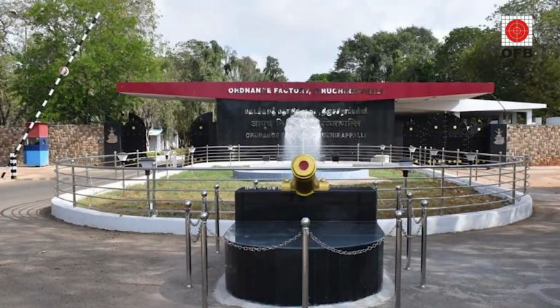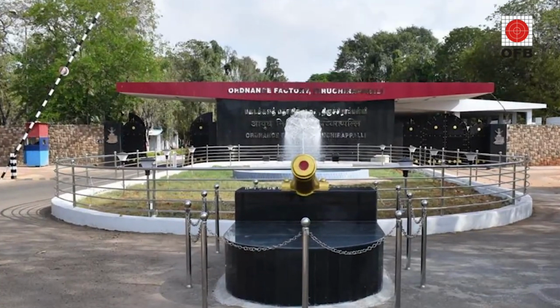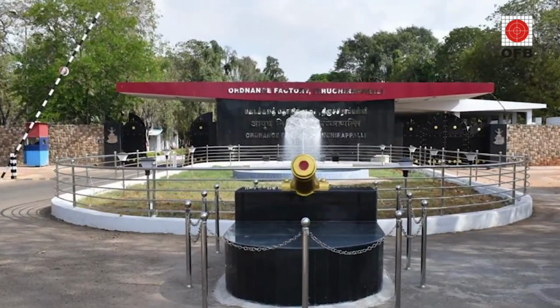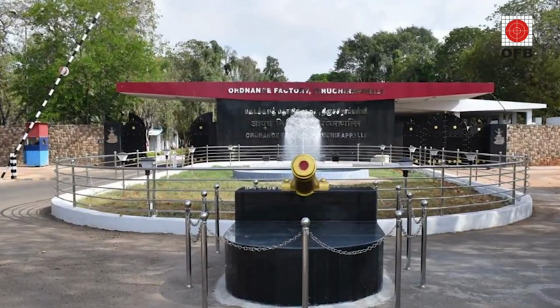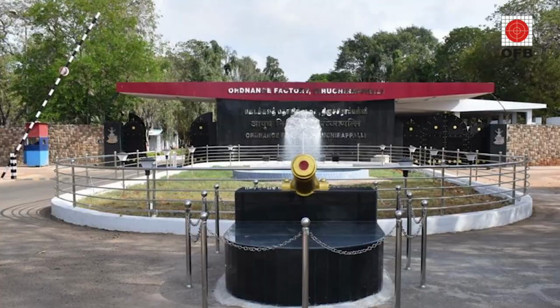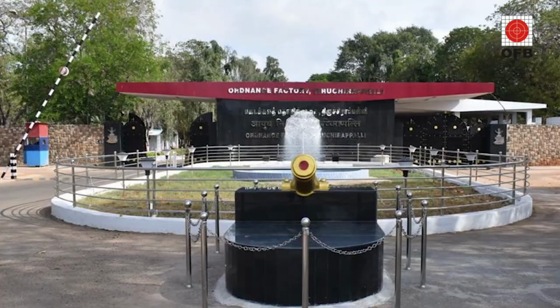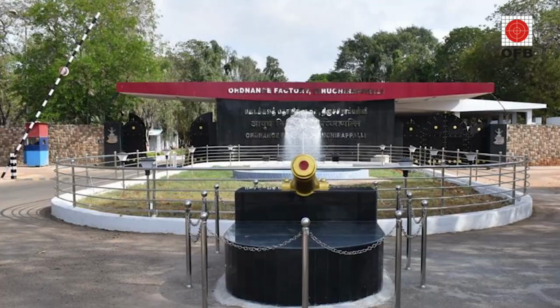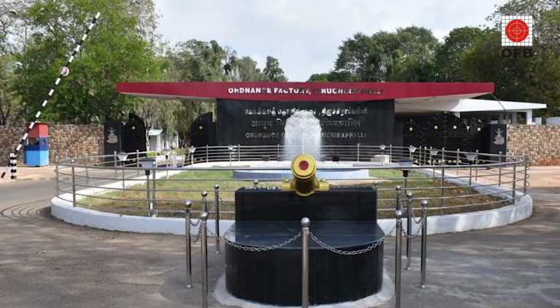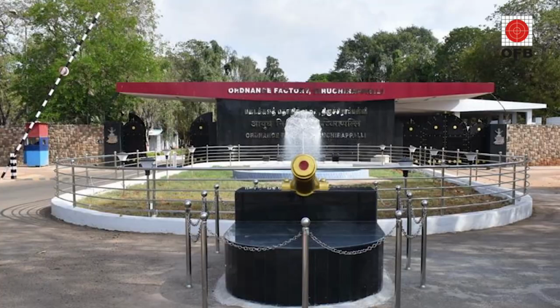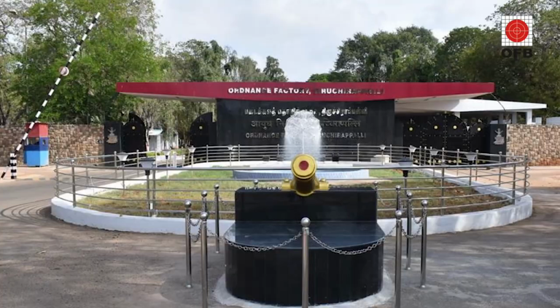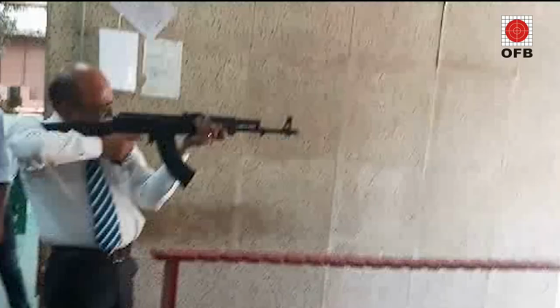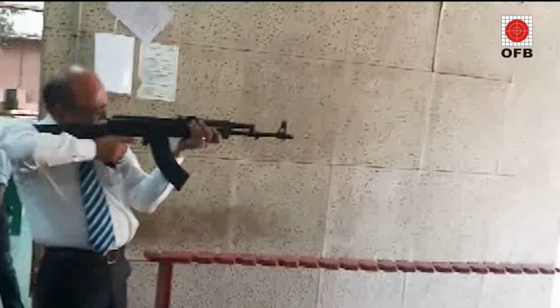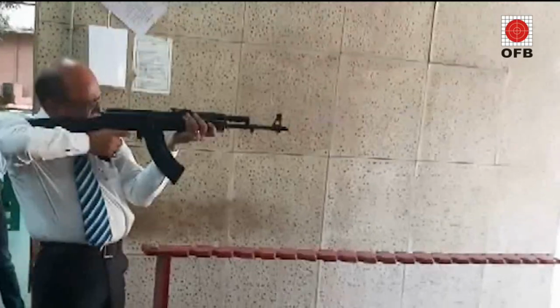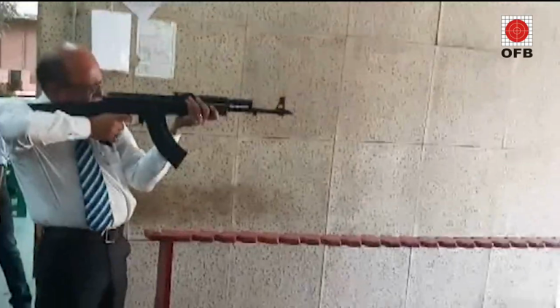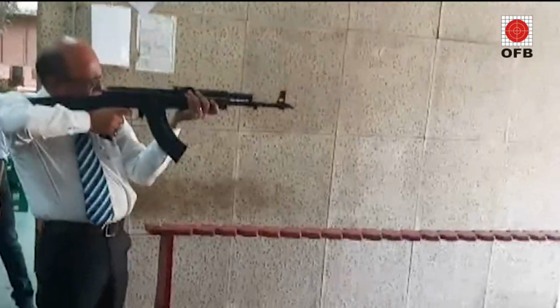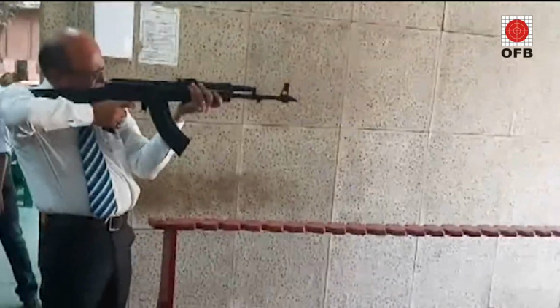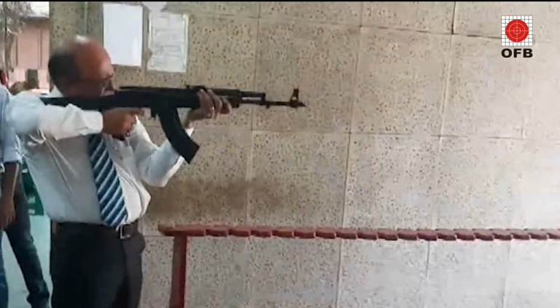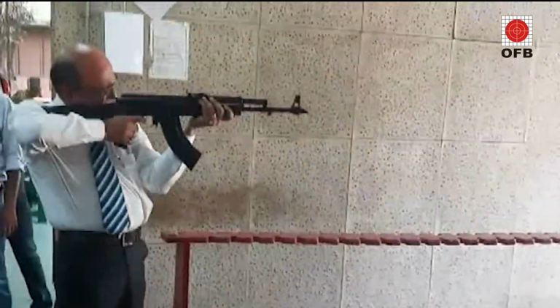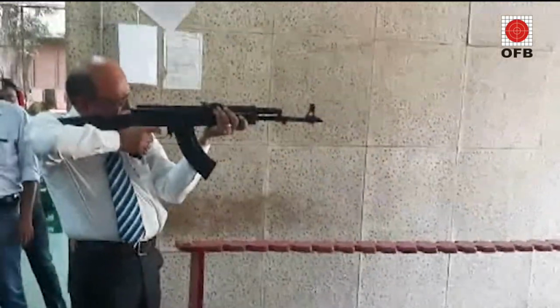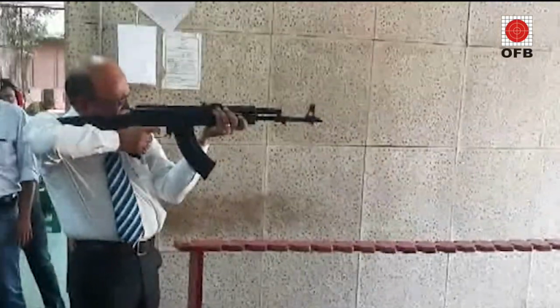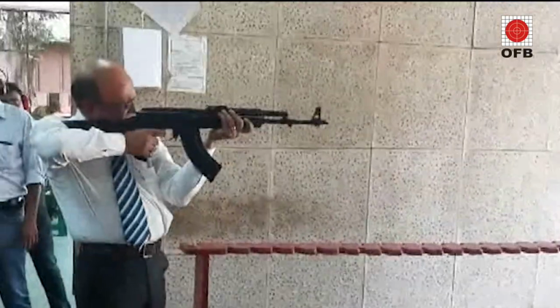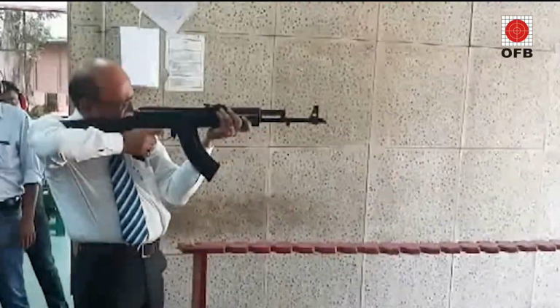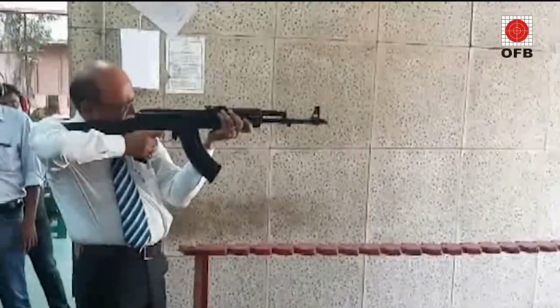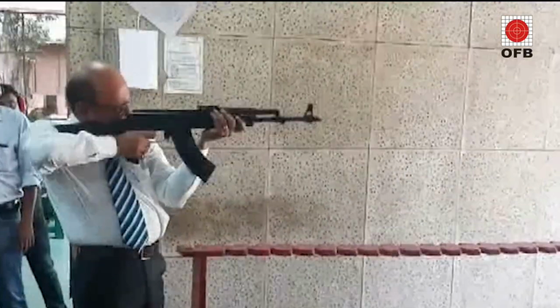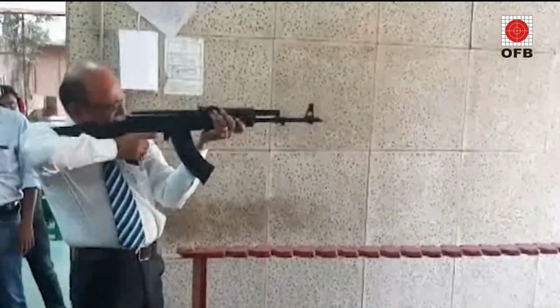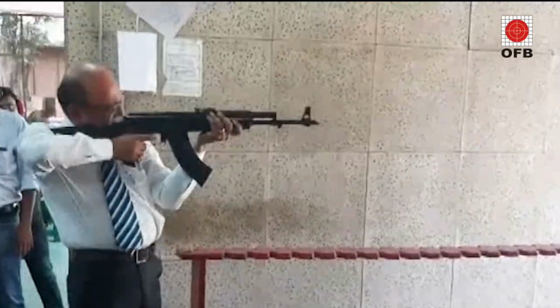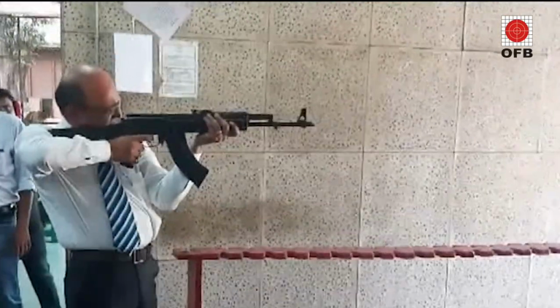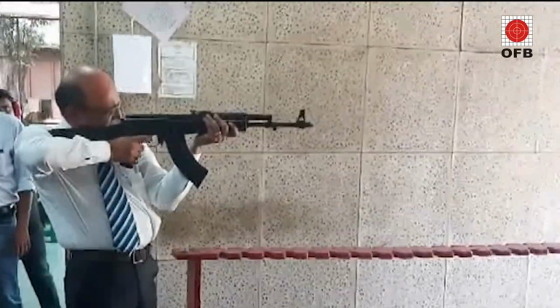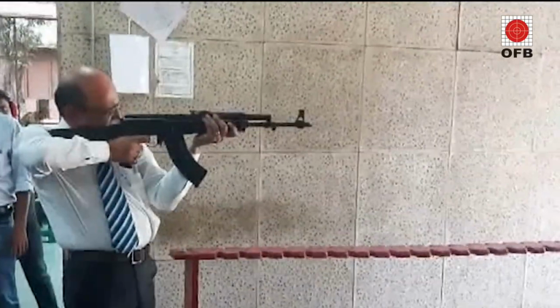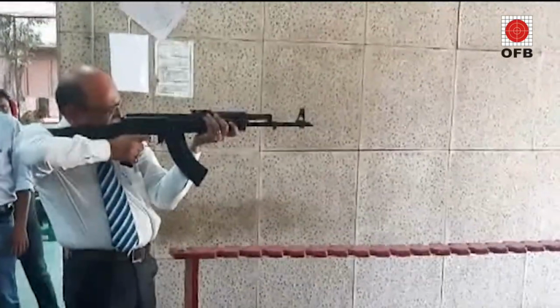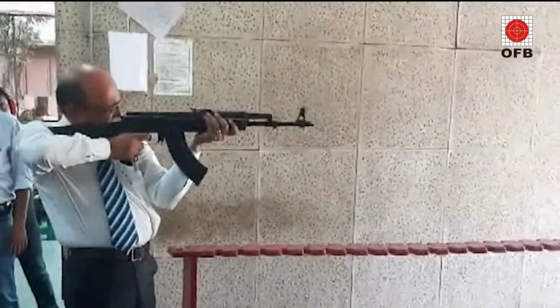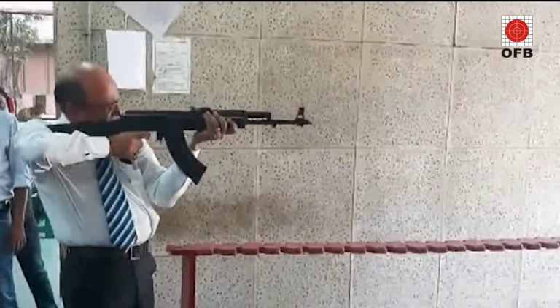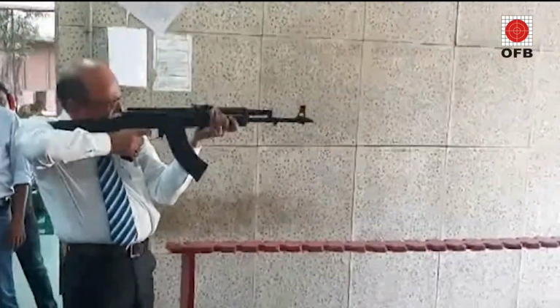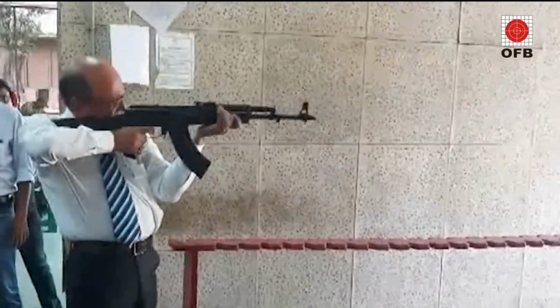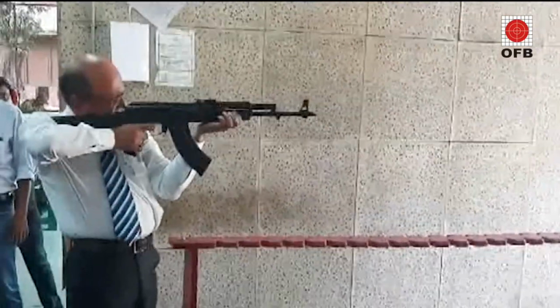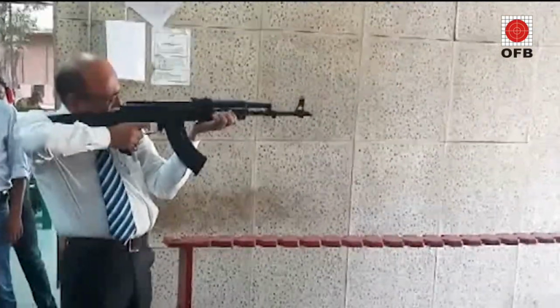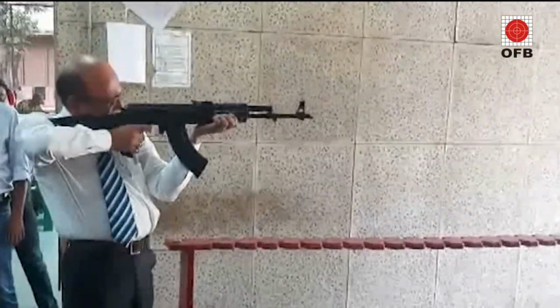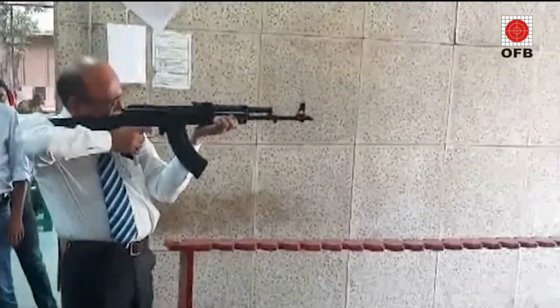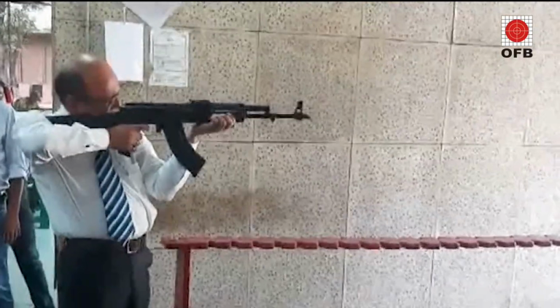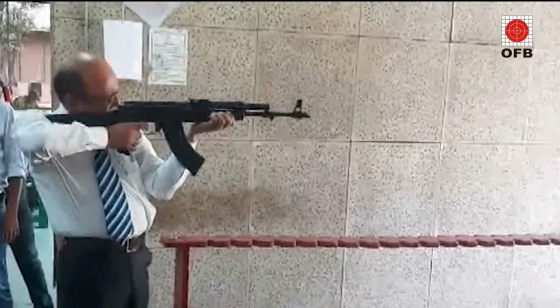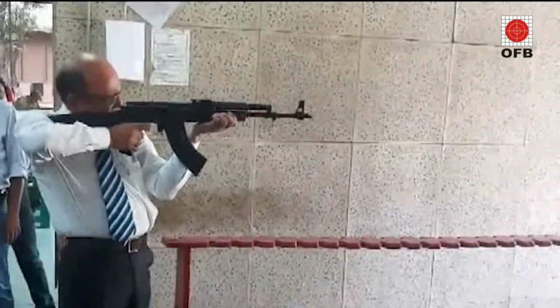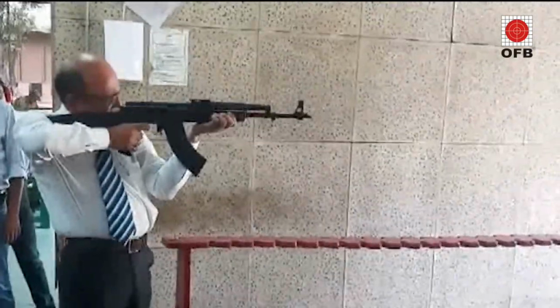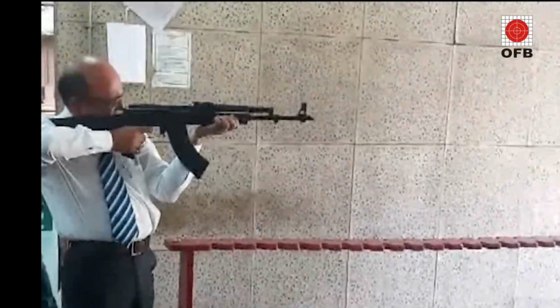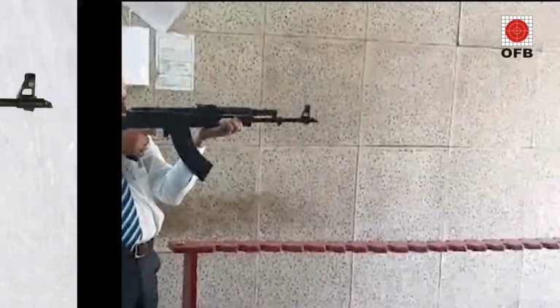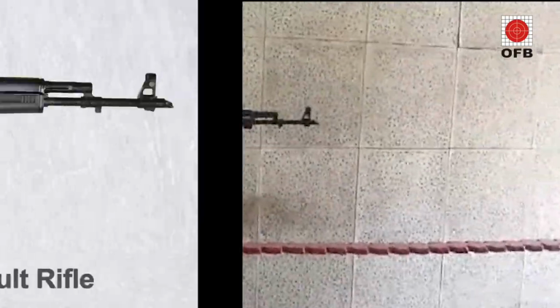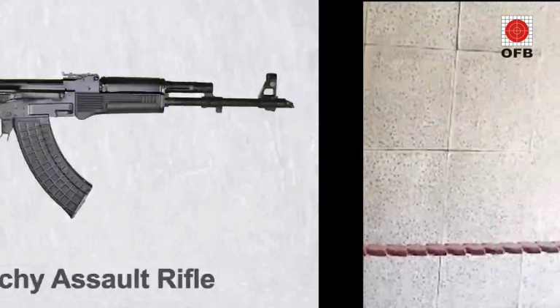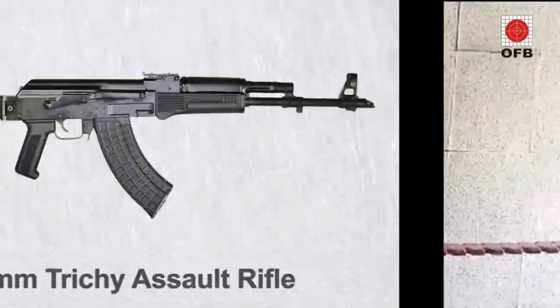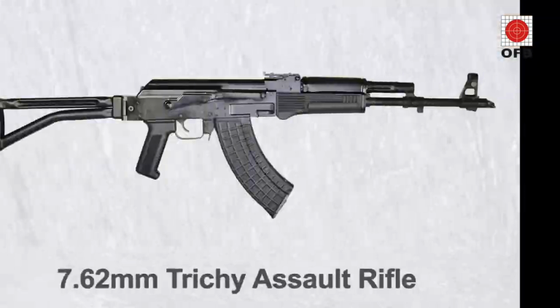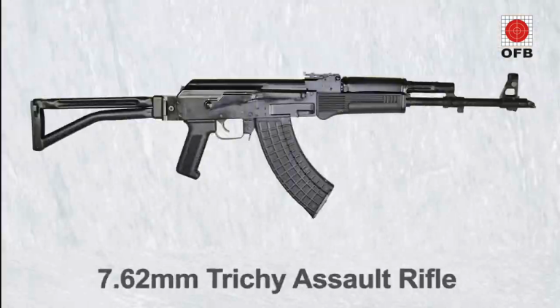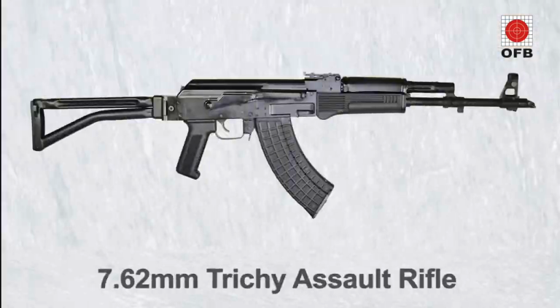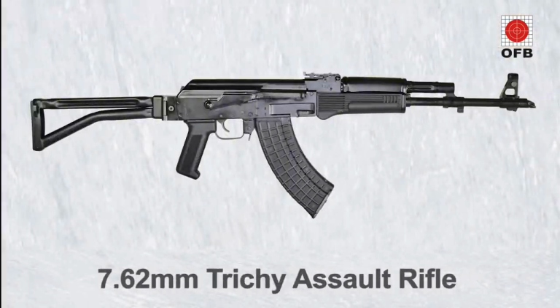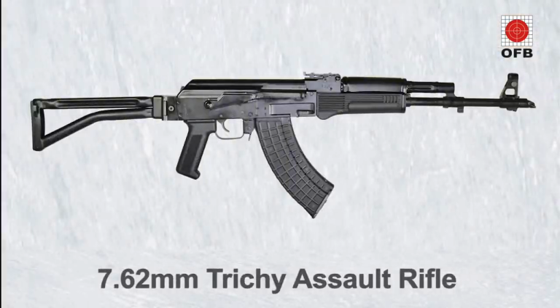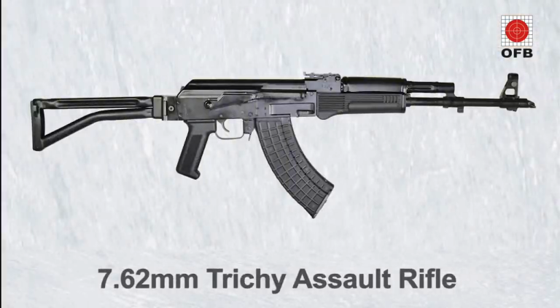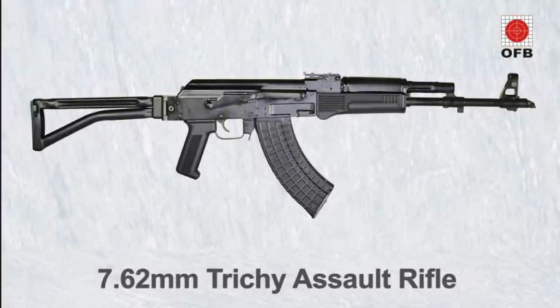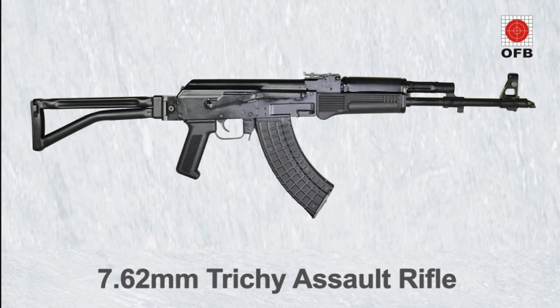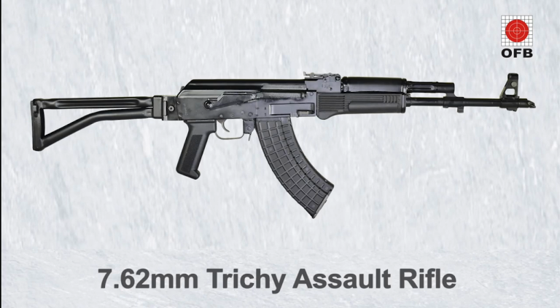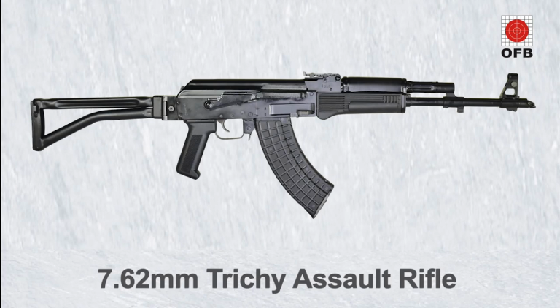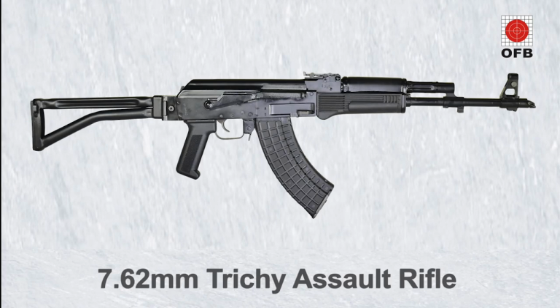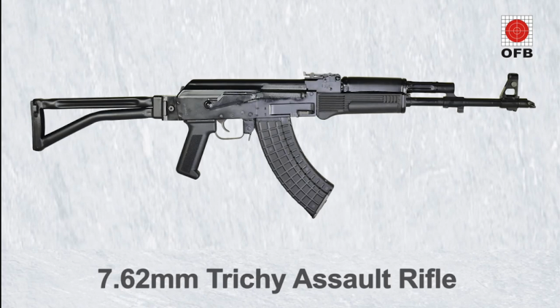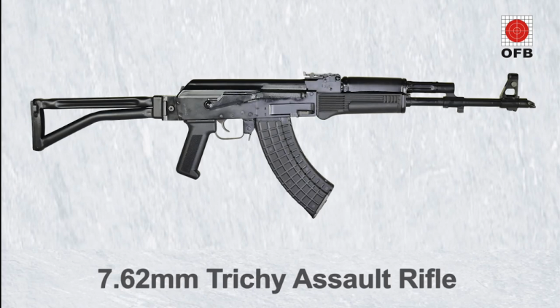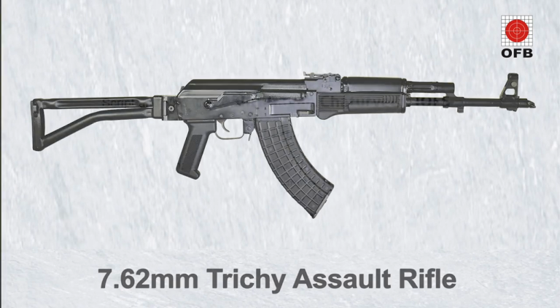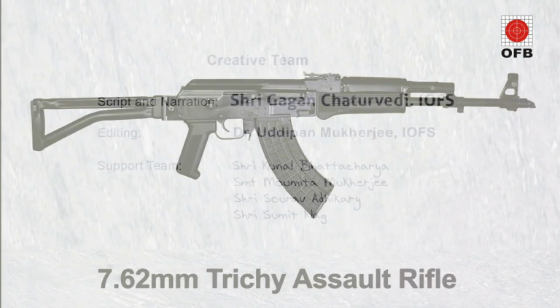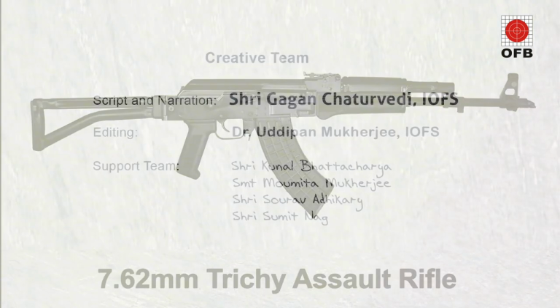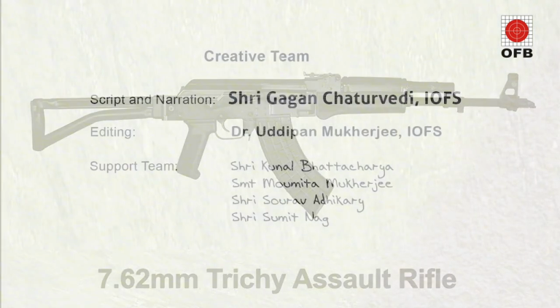Fitted with a flash hider, compensator, and a scope-side mount, it is truly a versatile and deadly weapon.